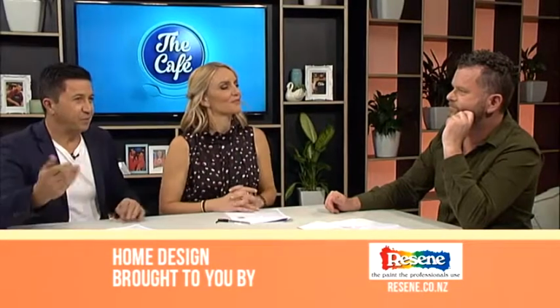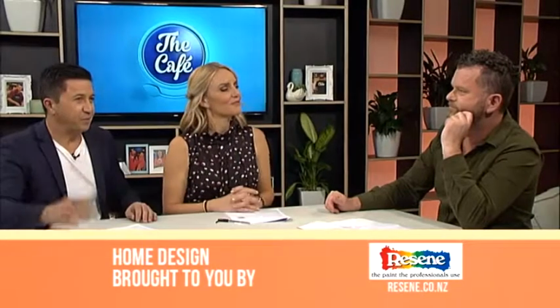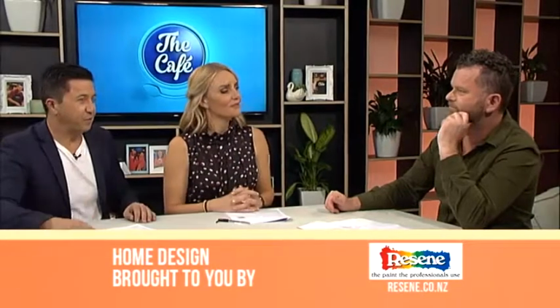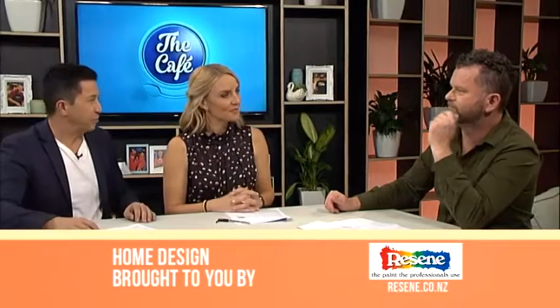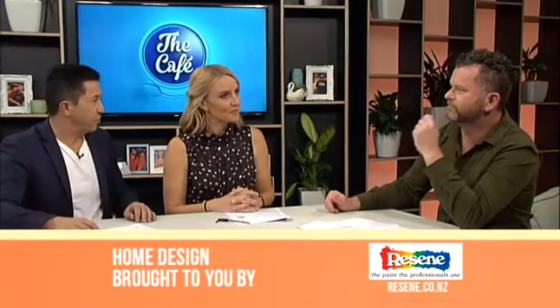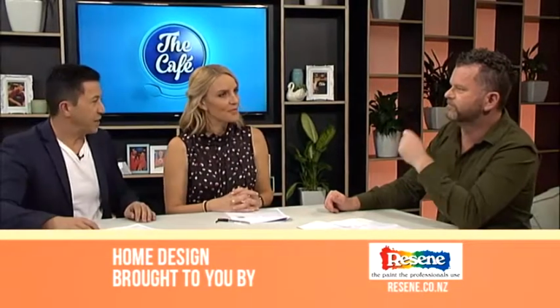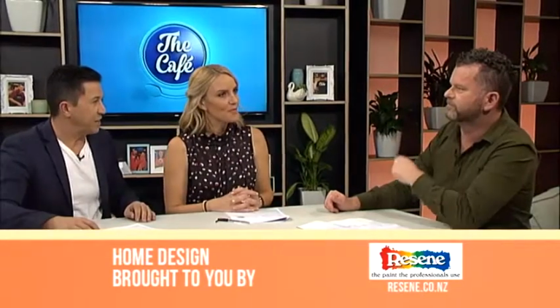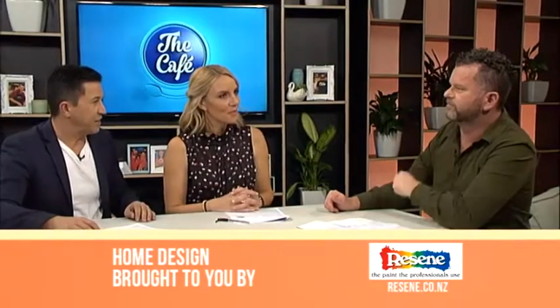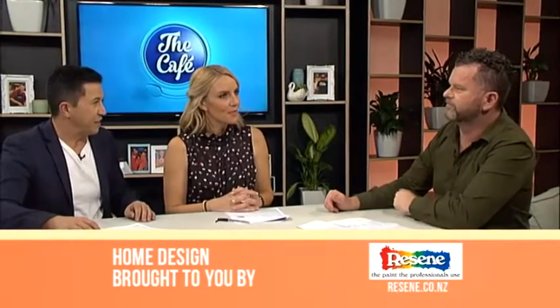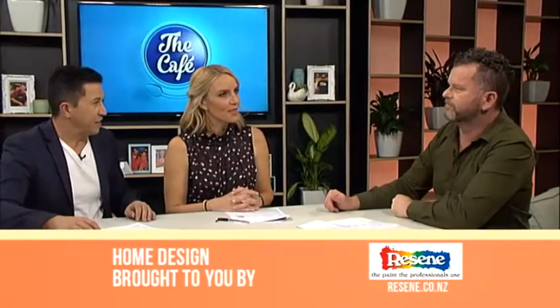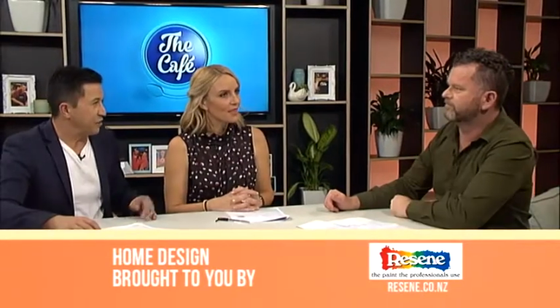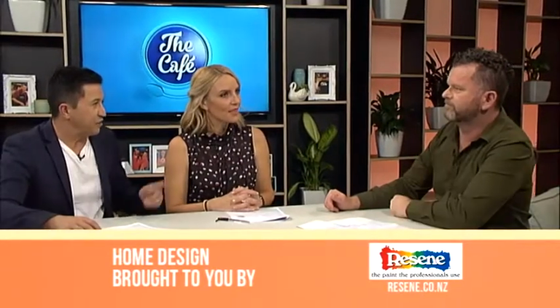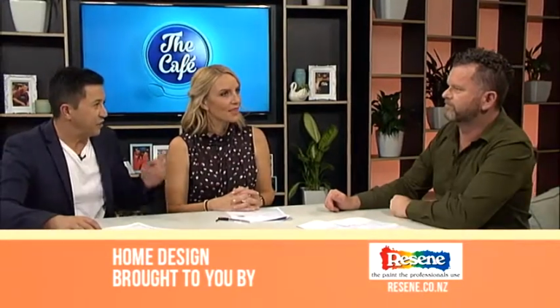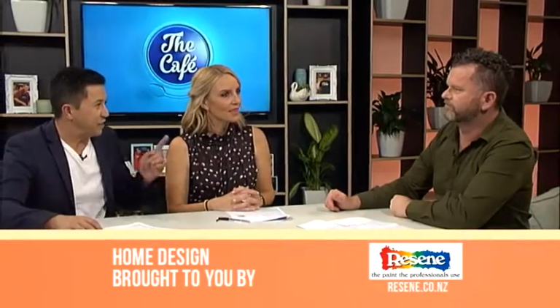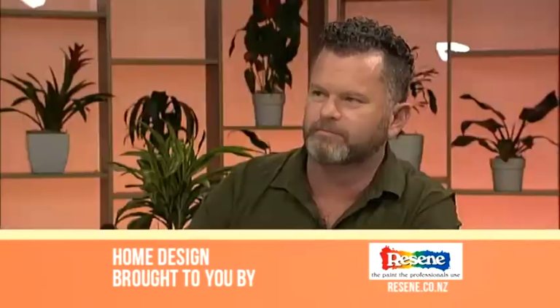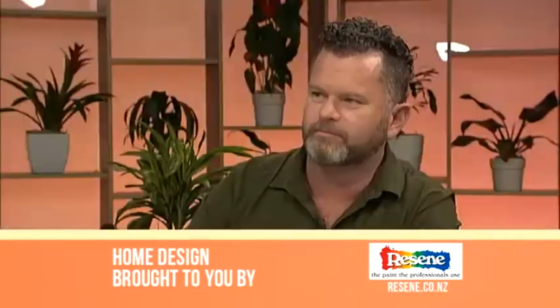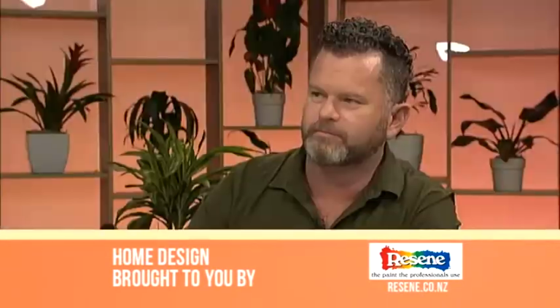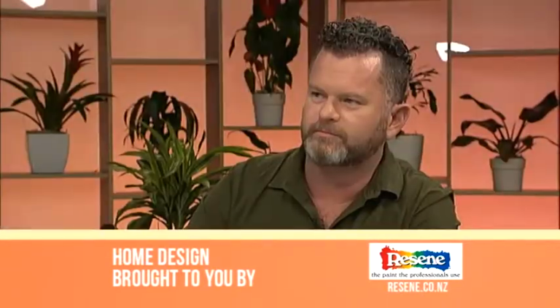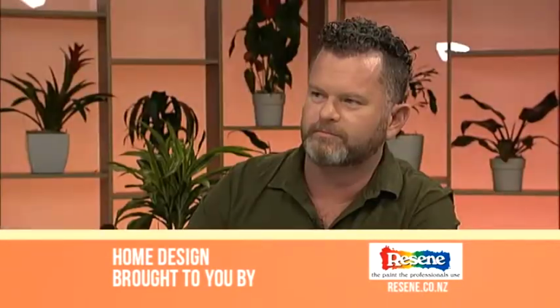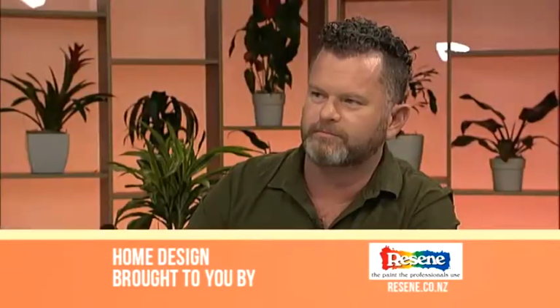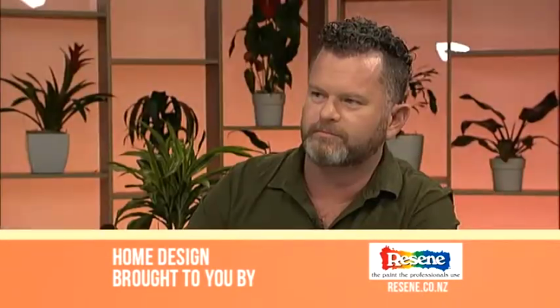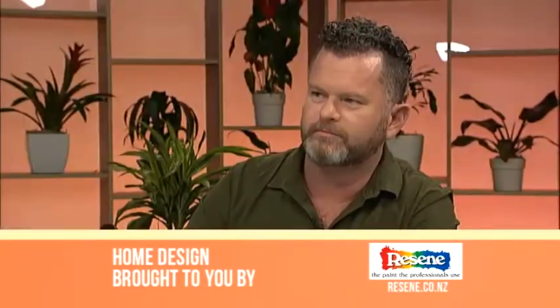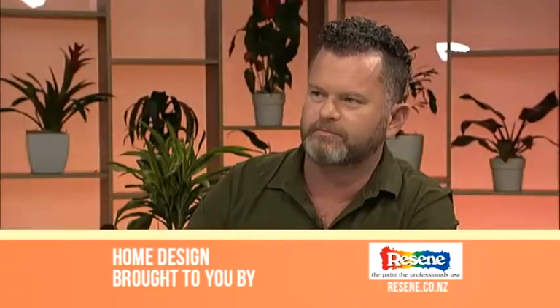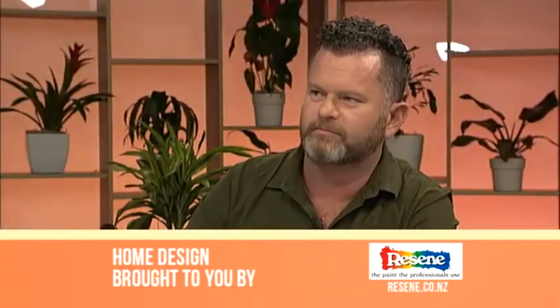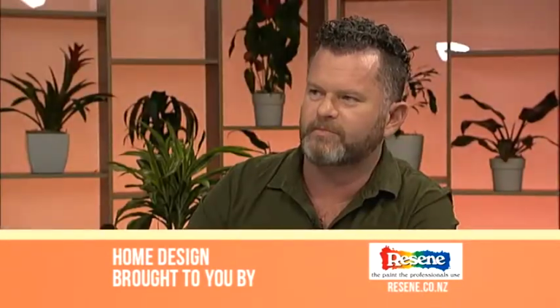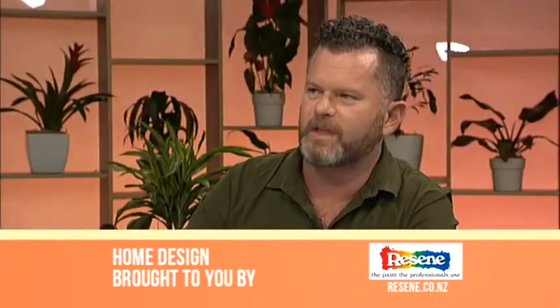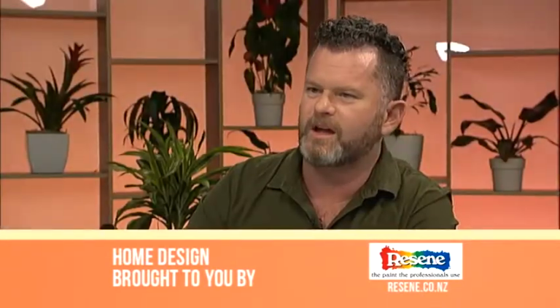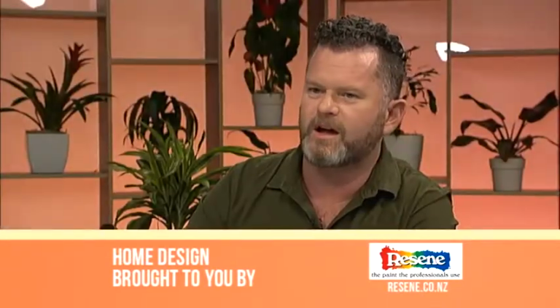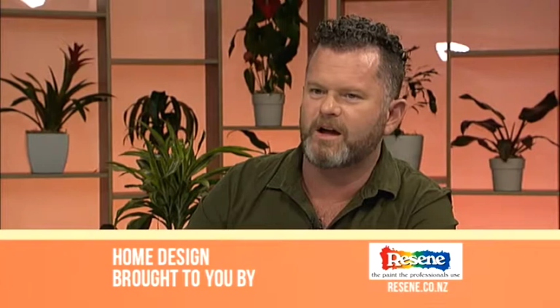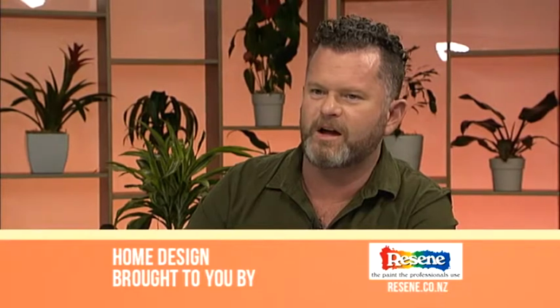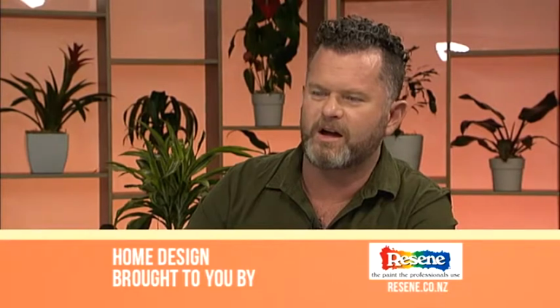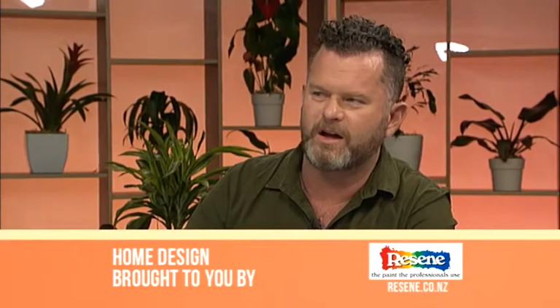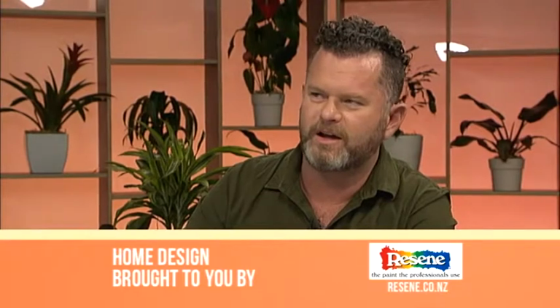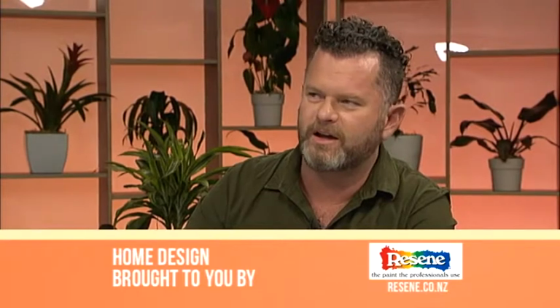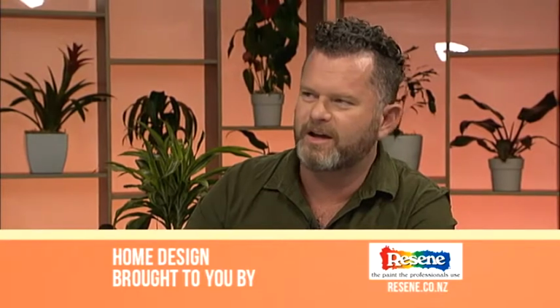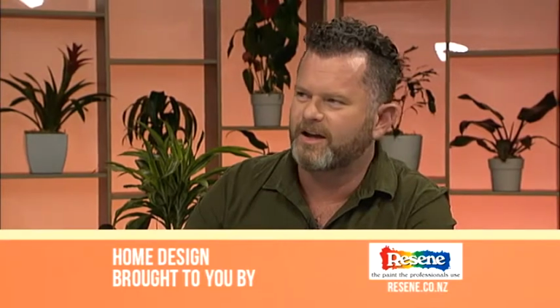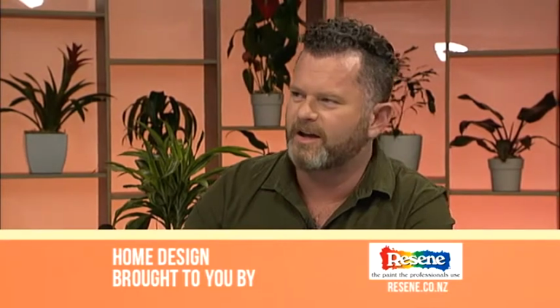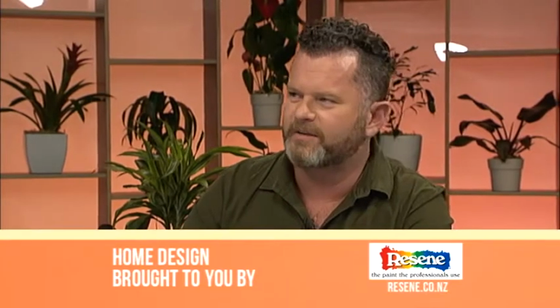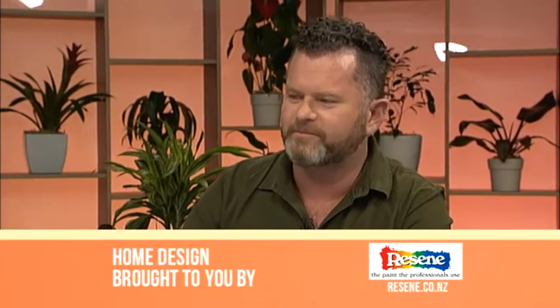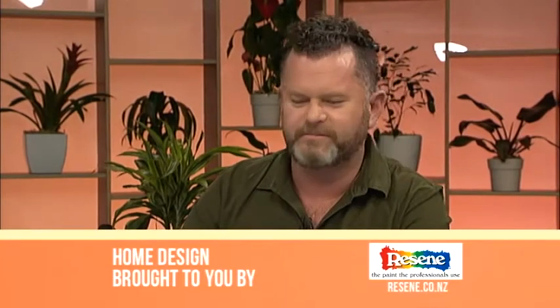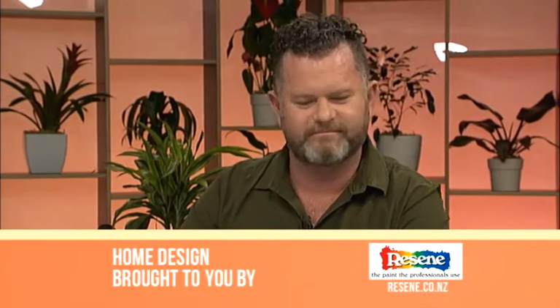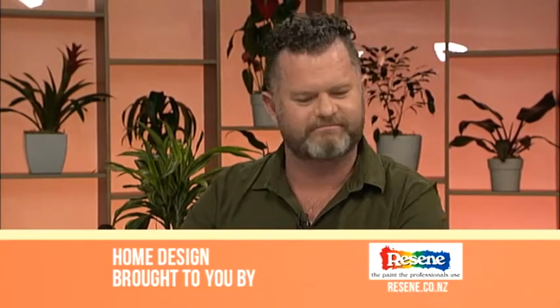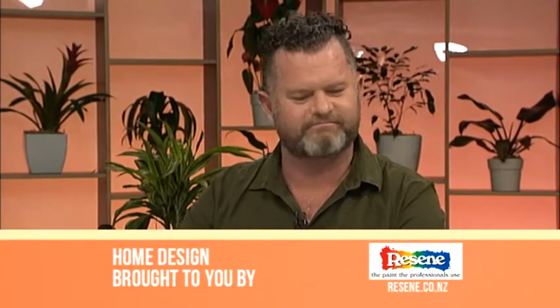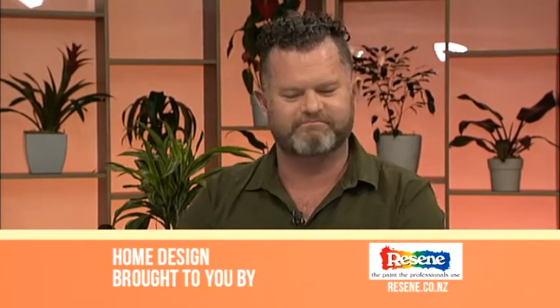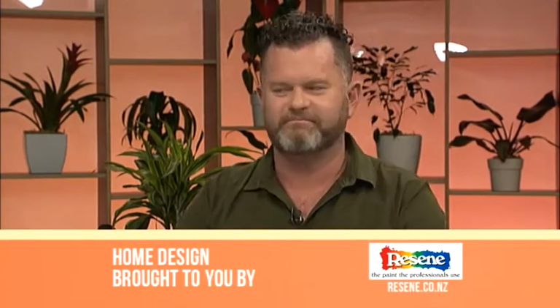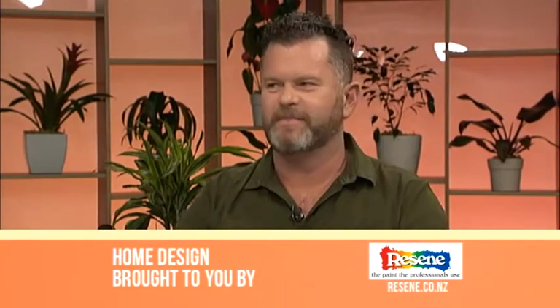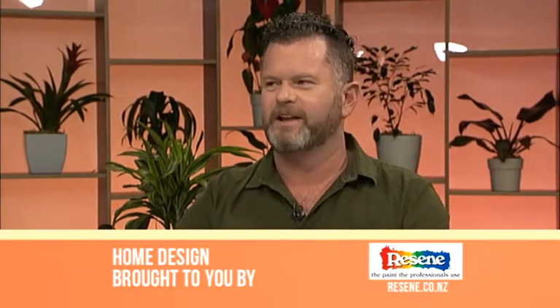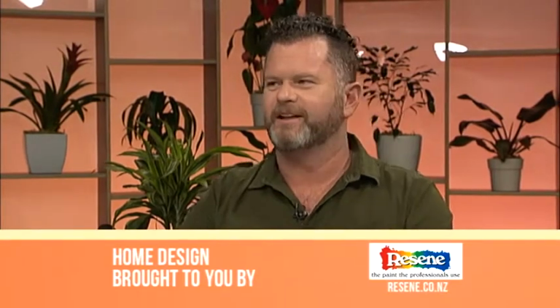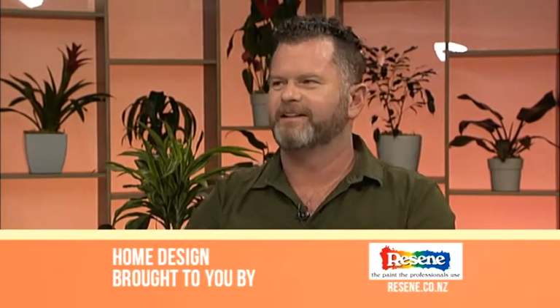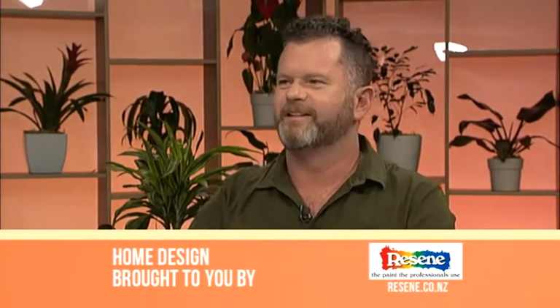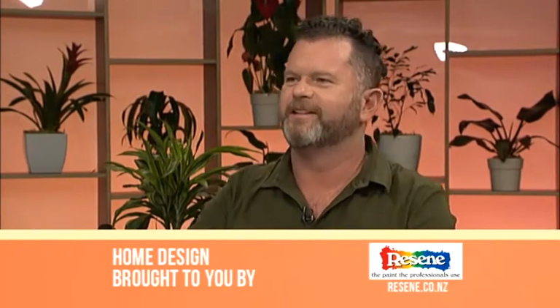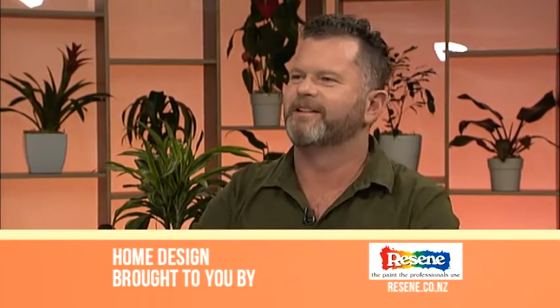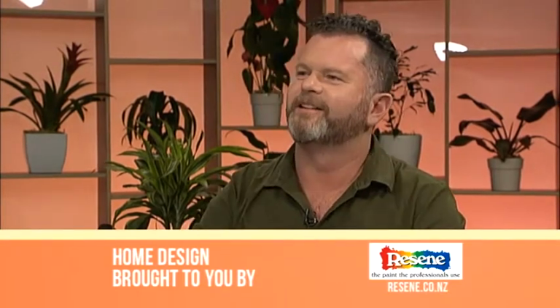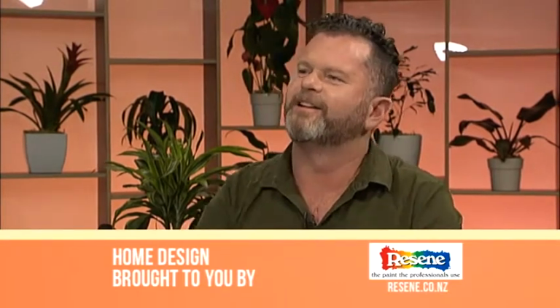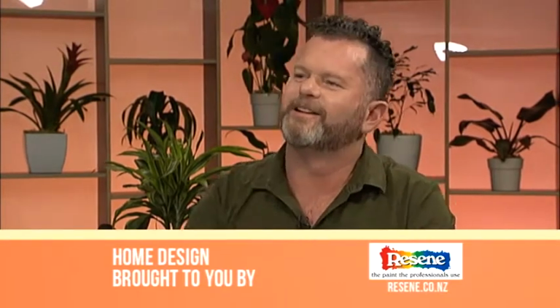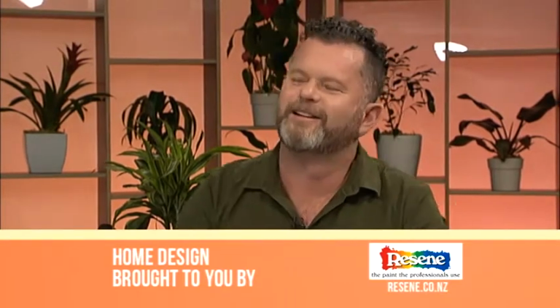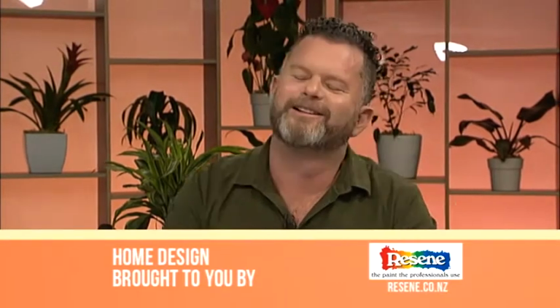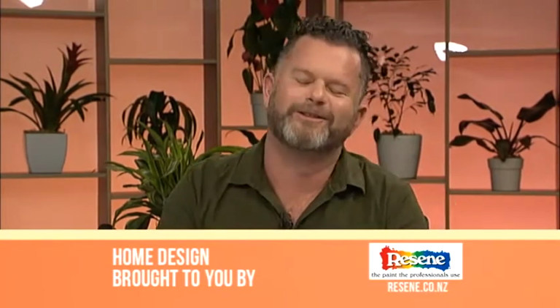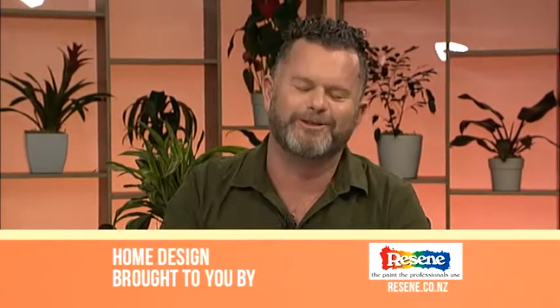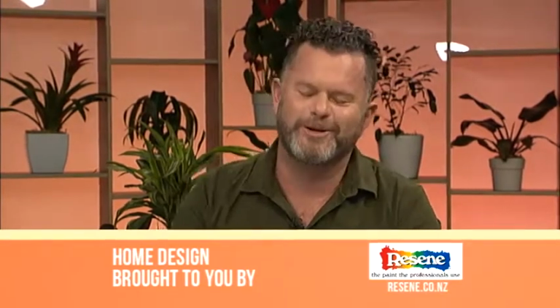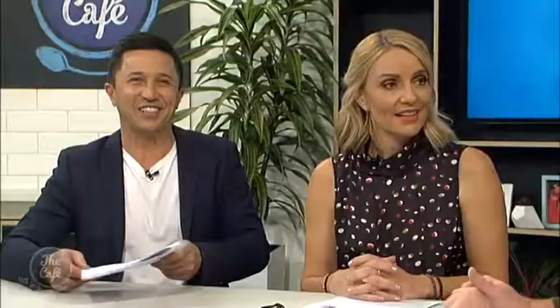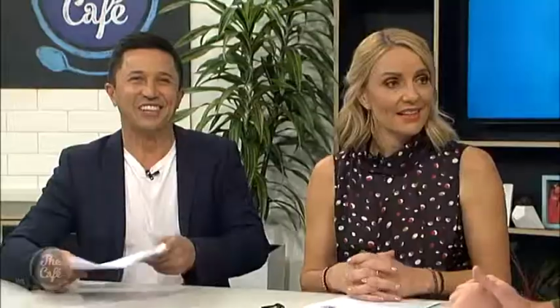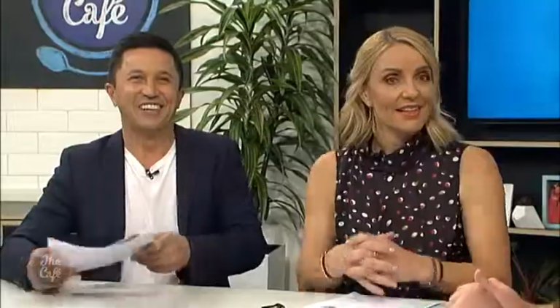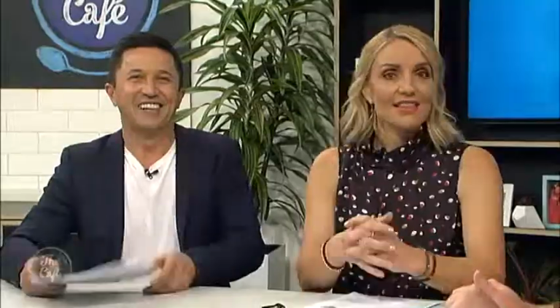Those bedrooms look amazing — and you said that's normal? I need you to come around and redesign my bedroom. Thank you so much, Hamish. No problem.